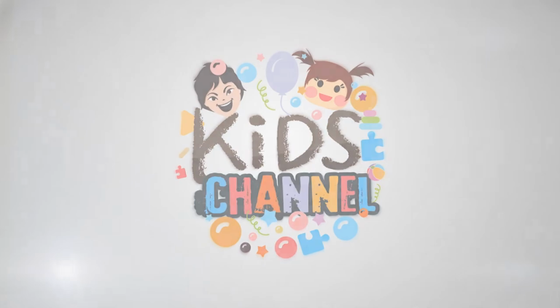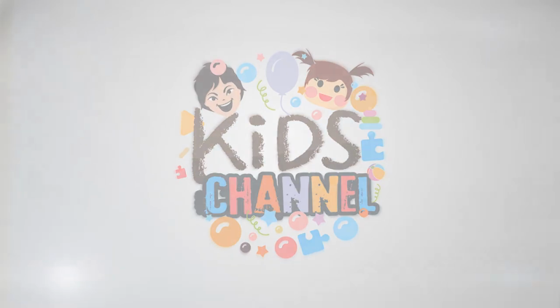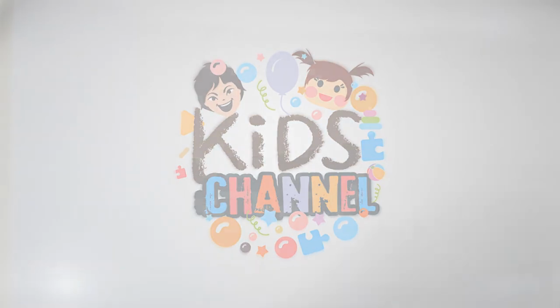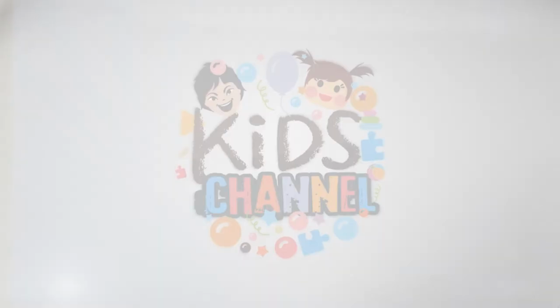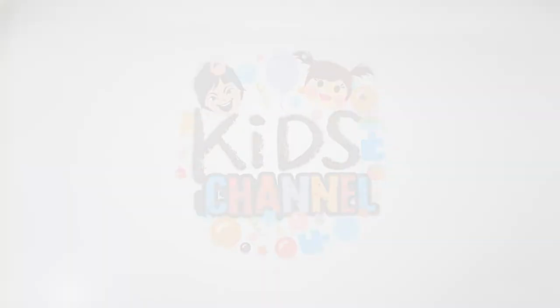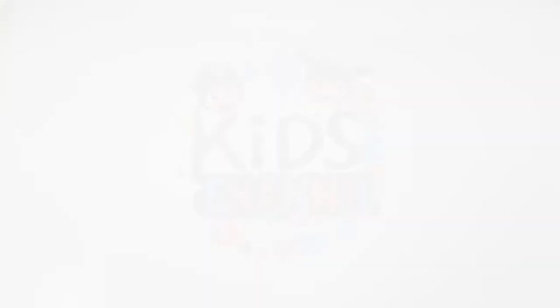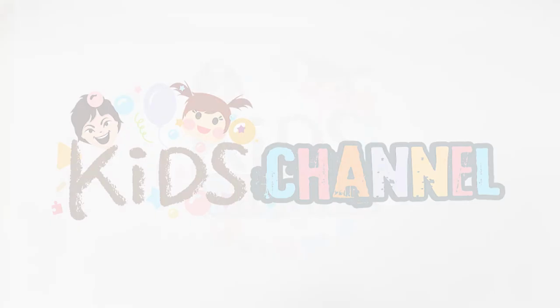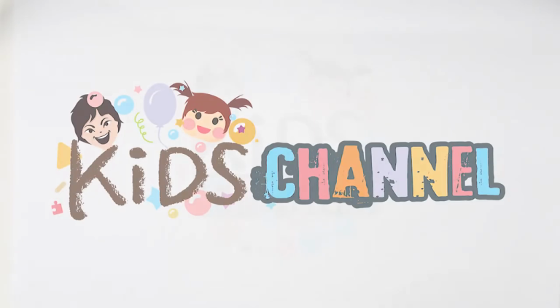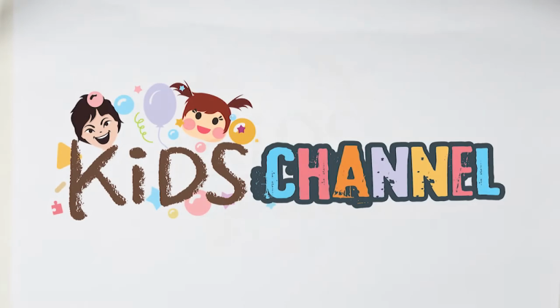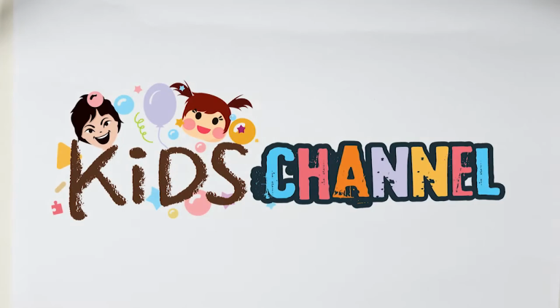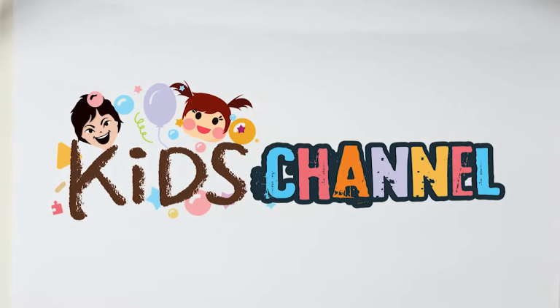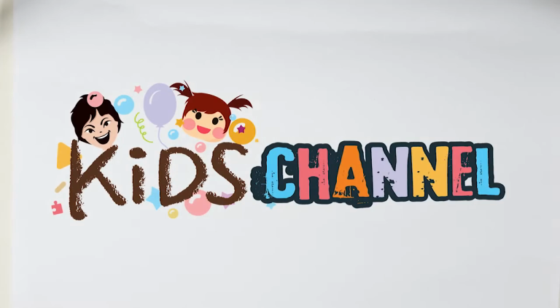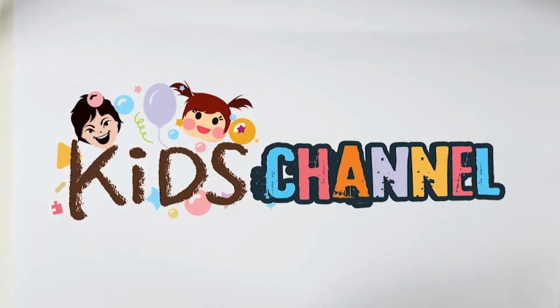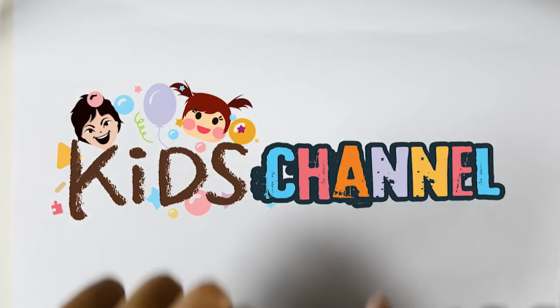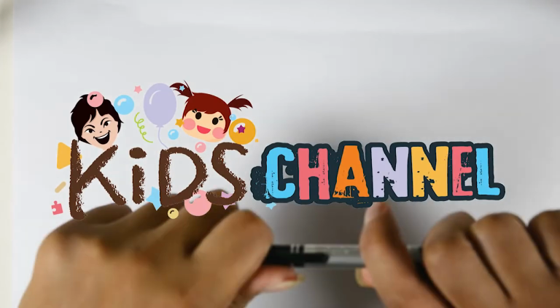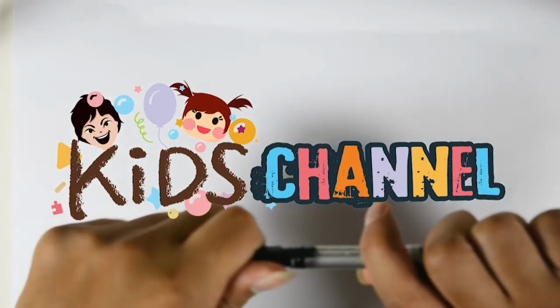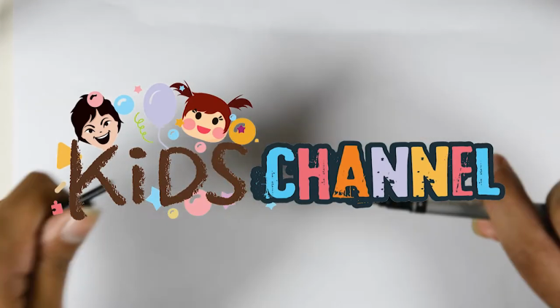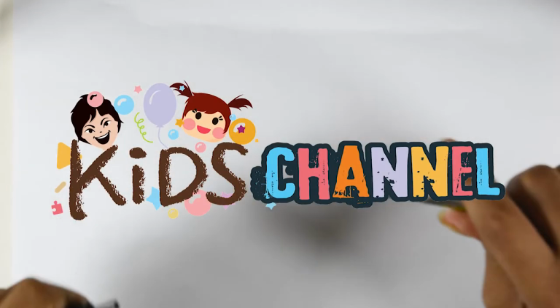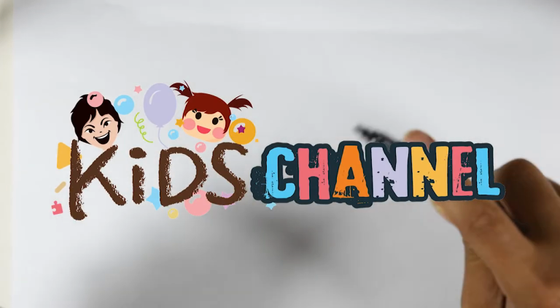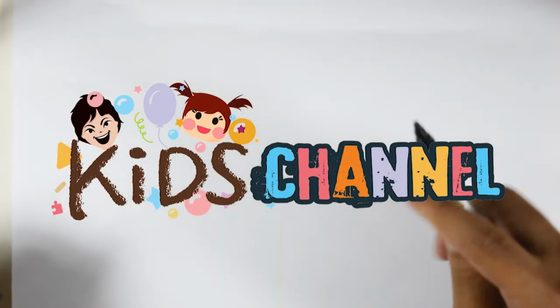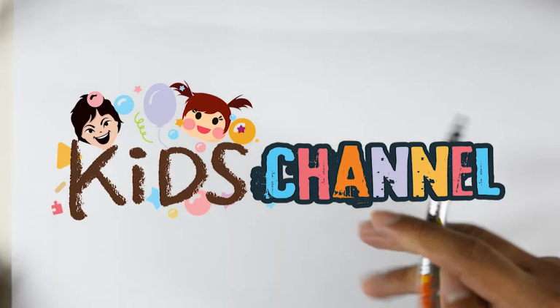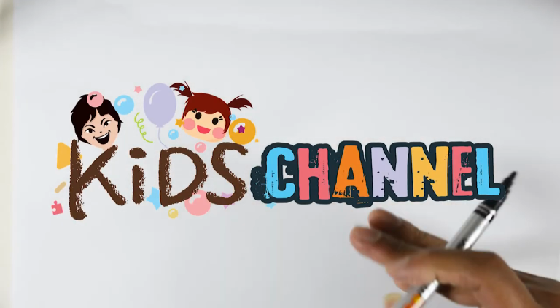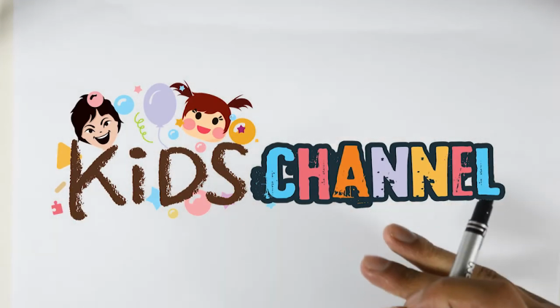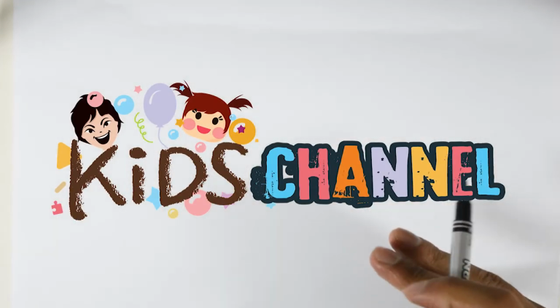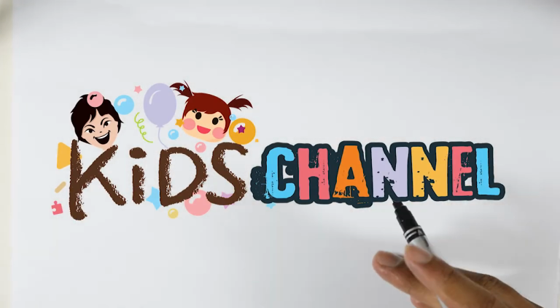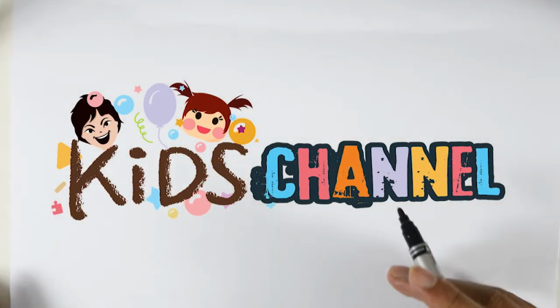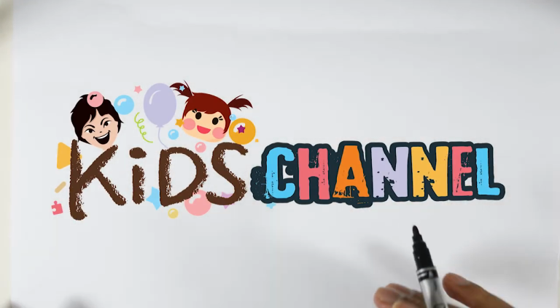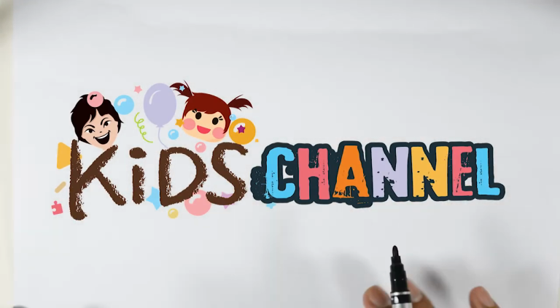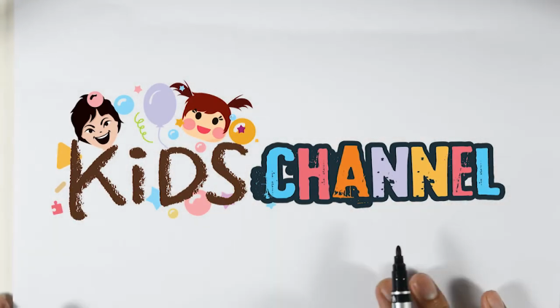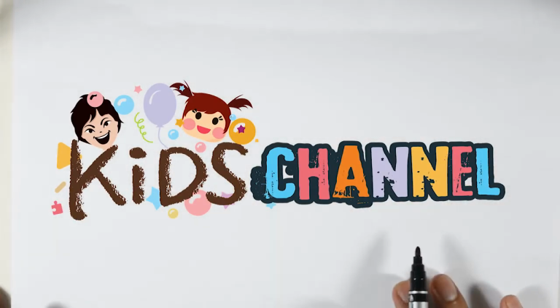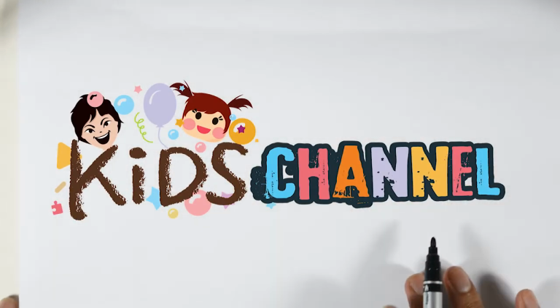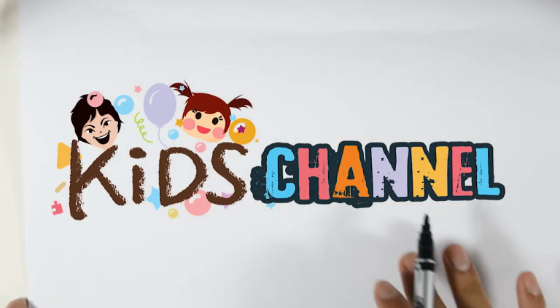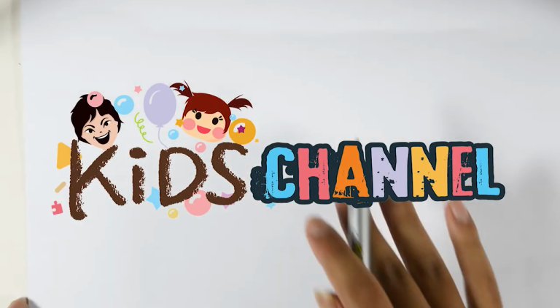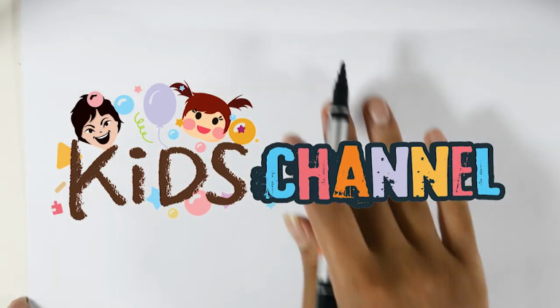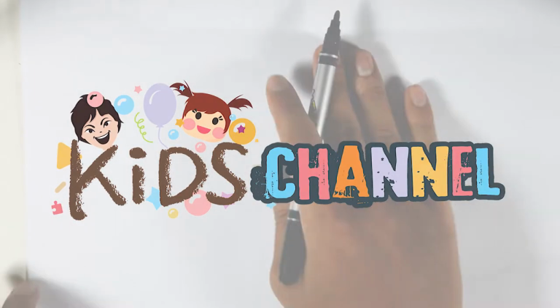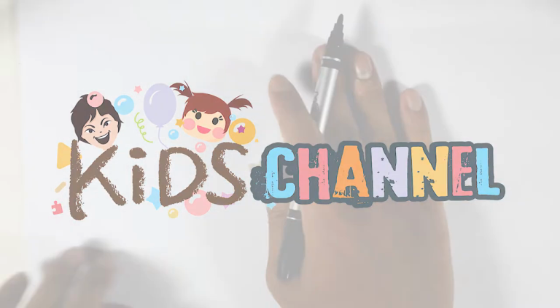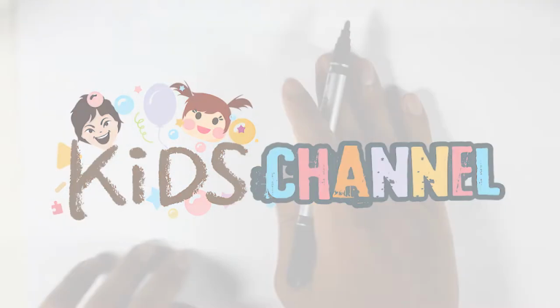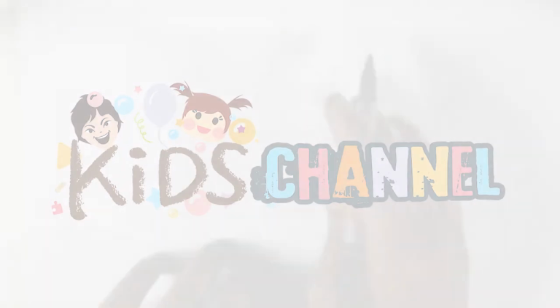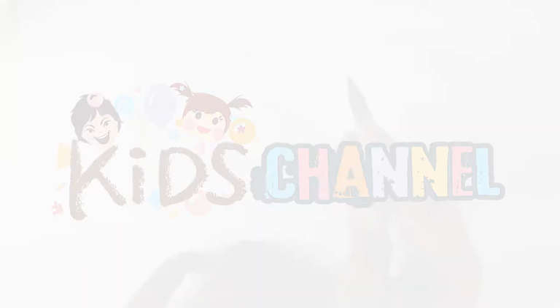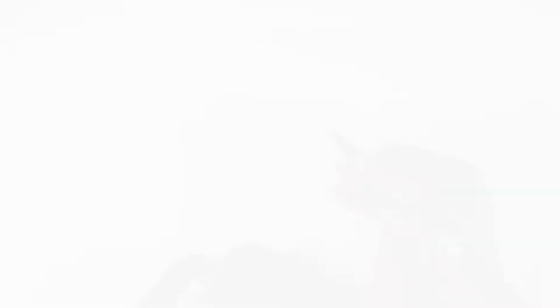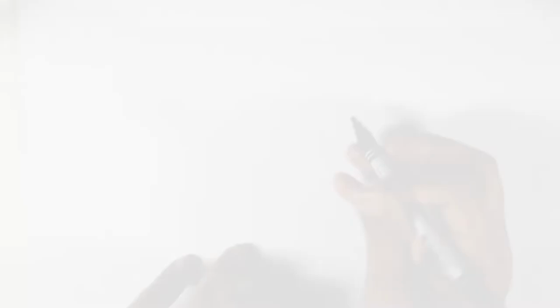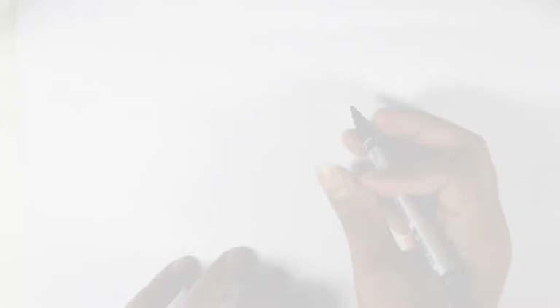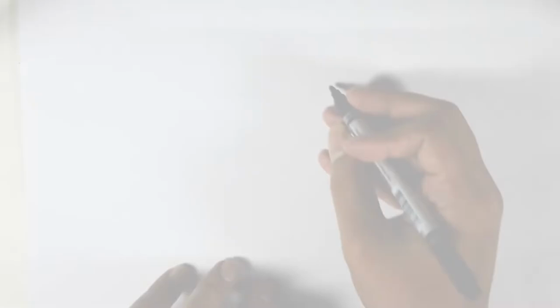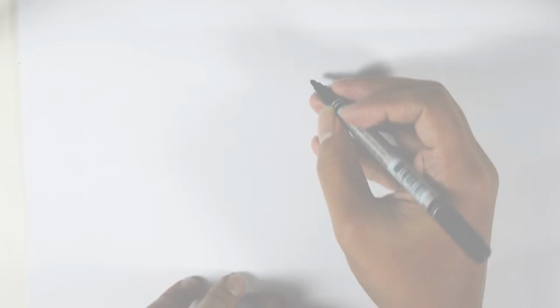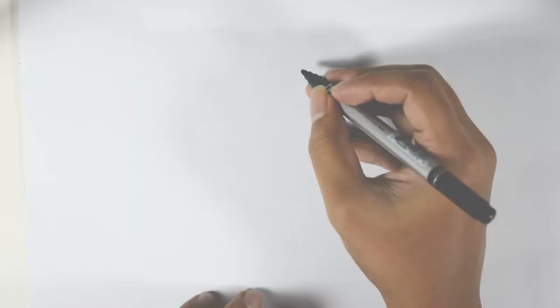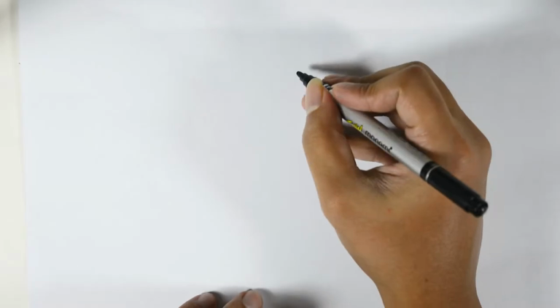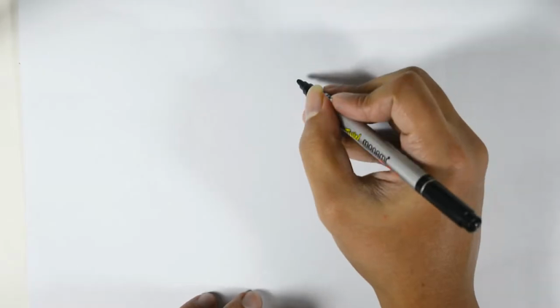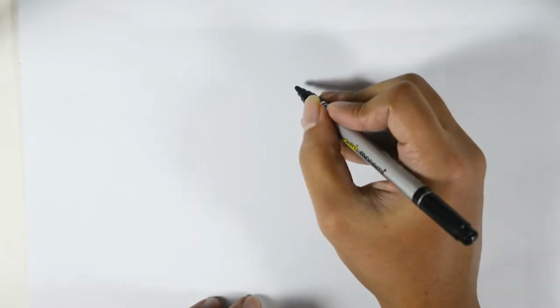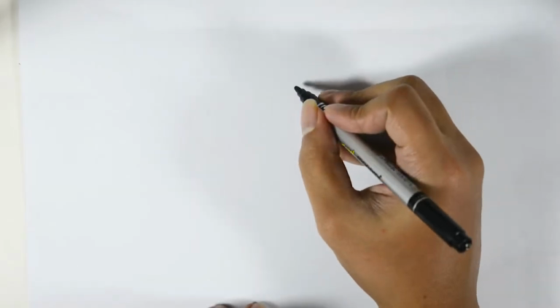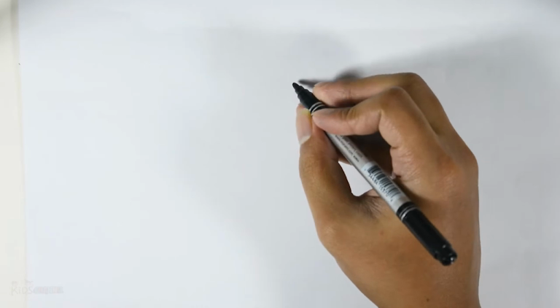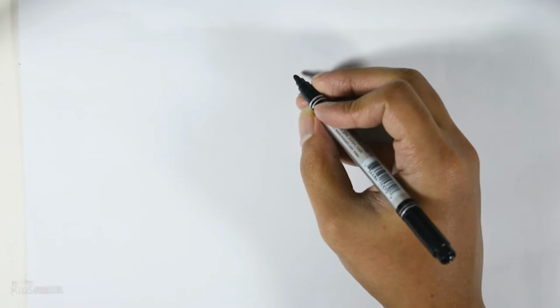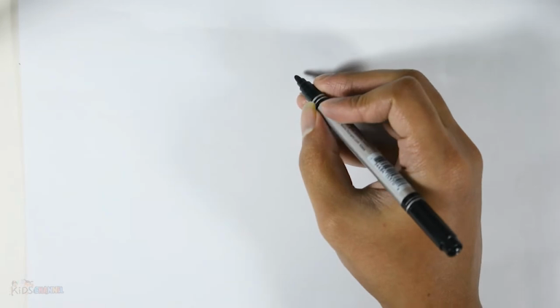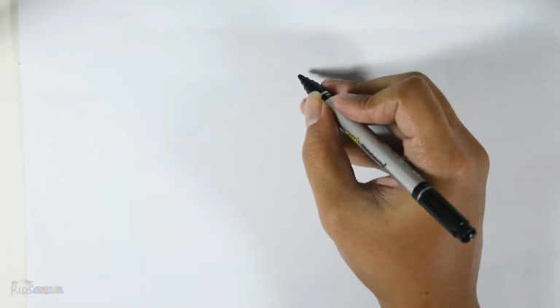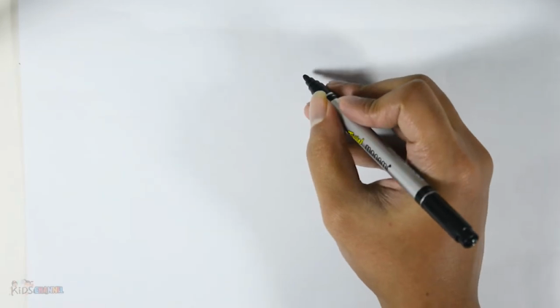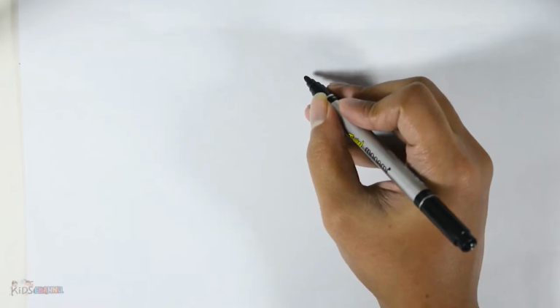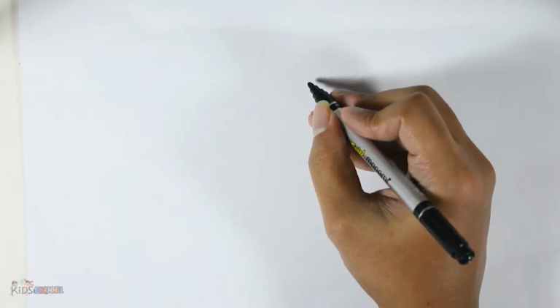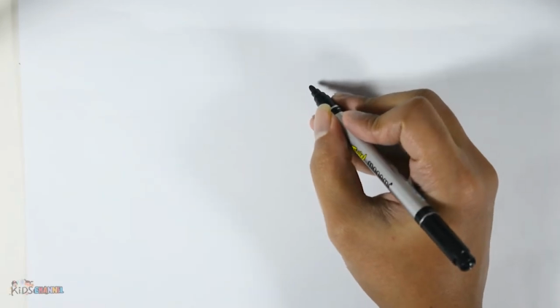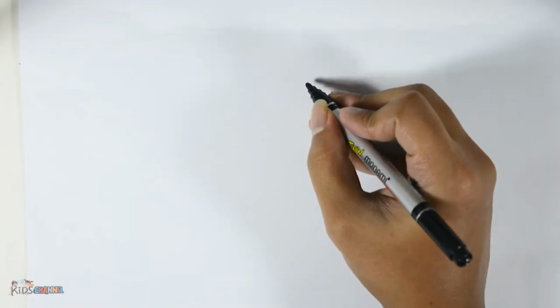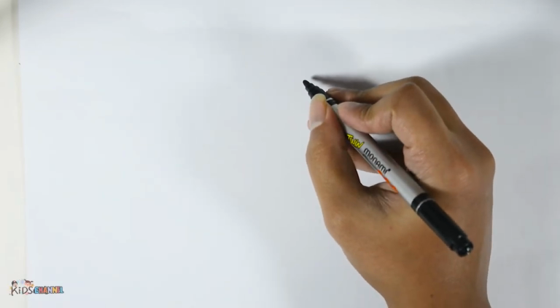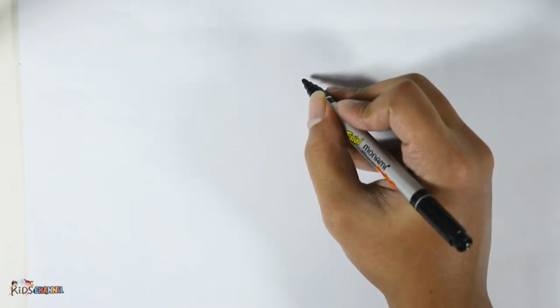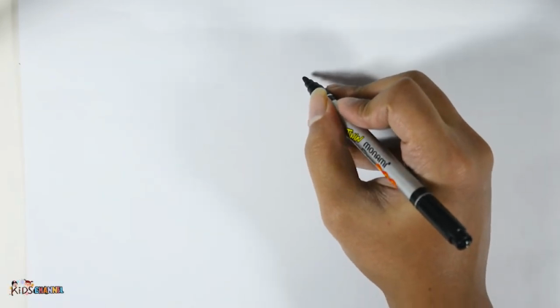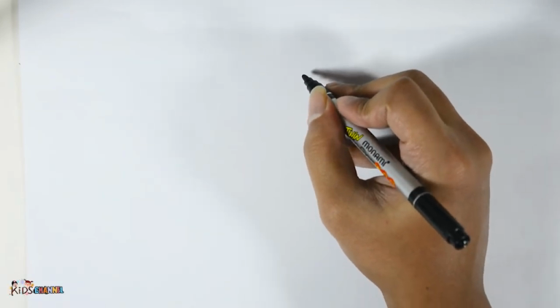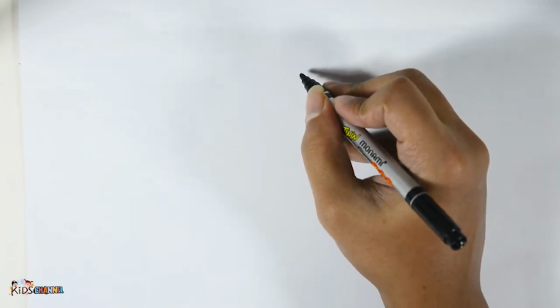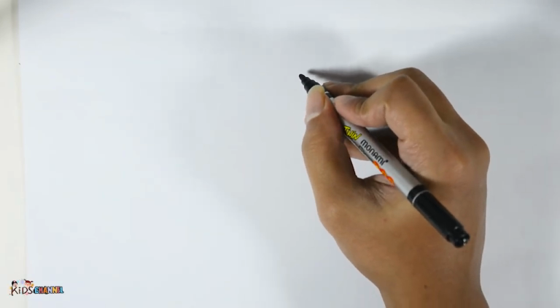Hey kids! Today we're going to draw Lombiosaurus! Let's get started!